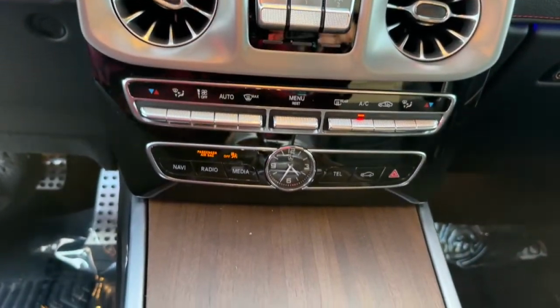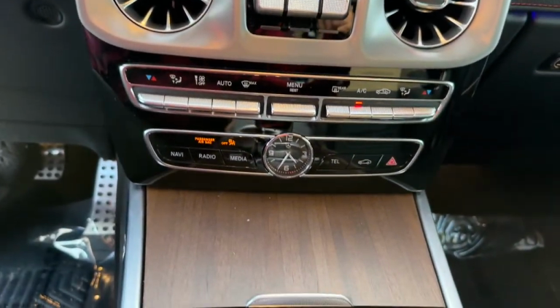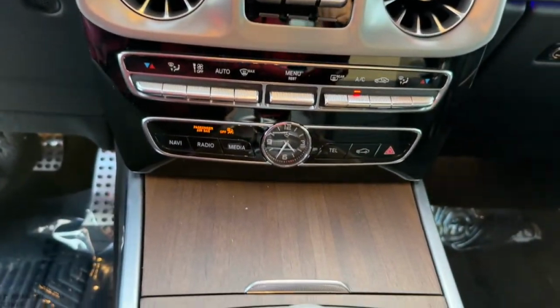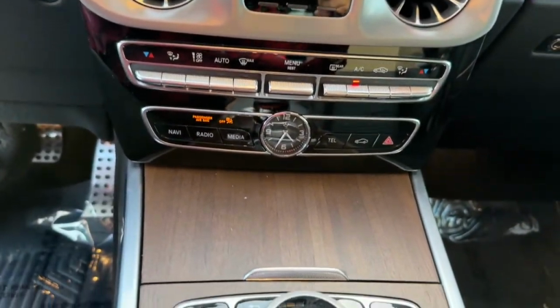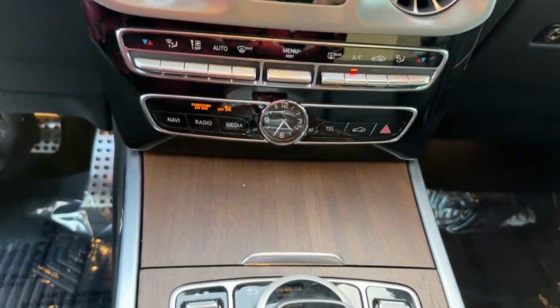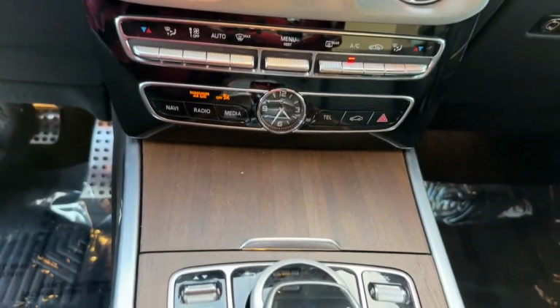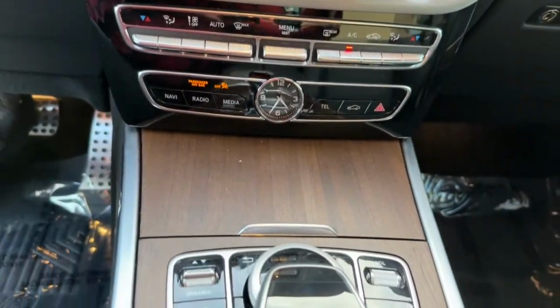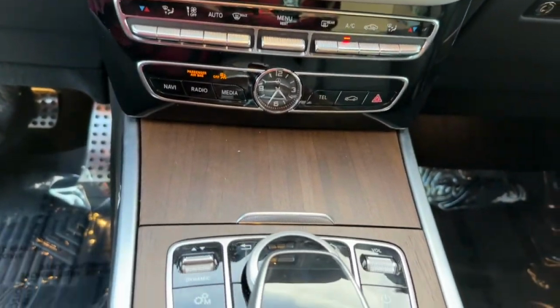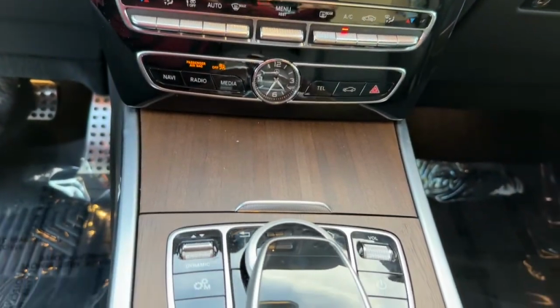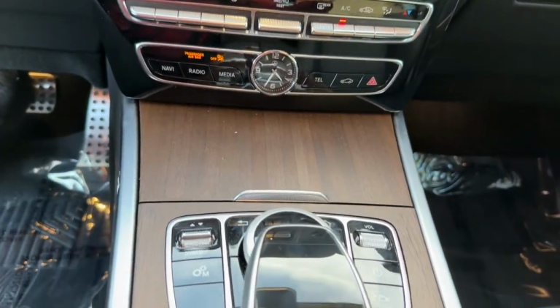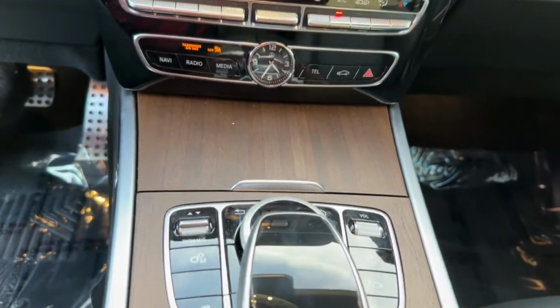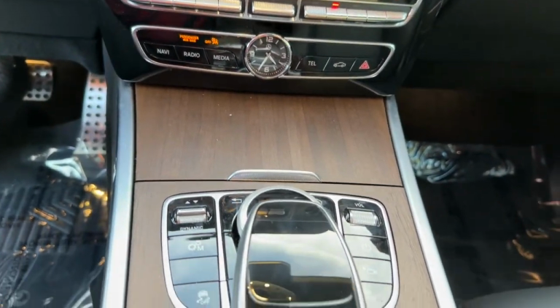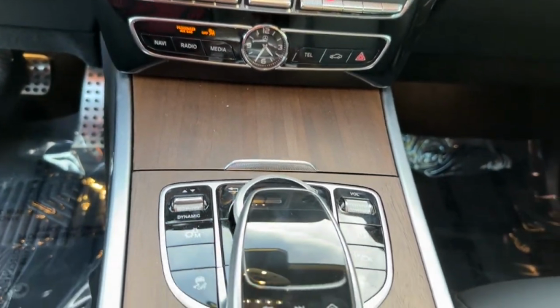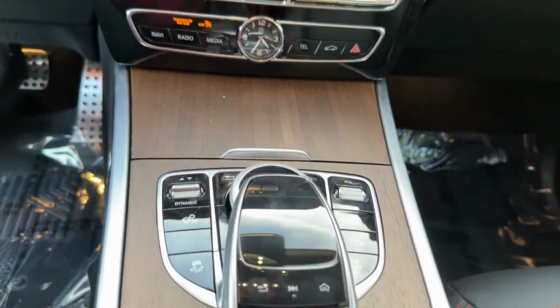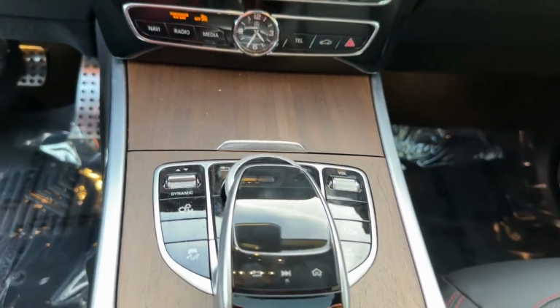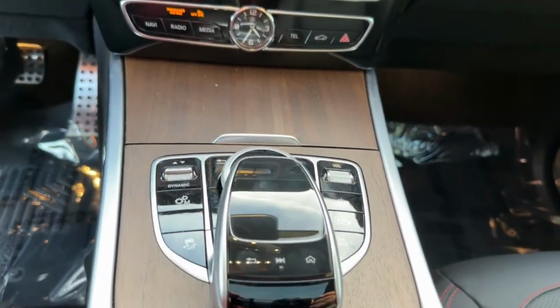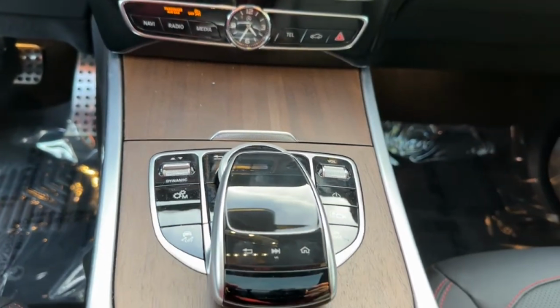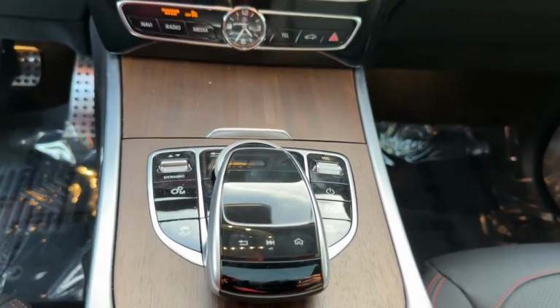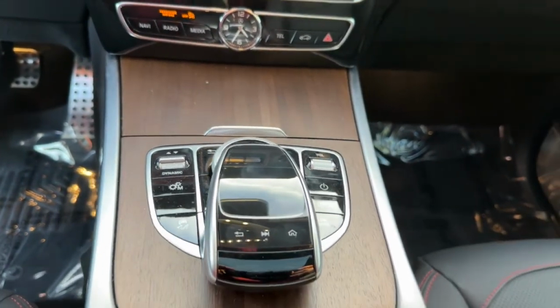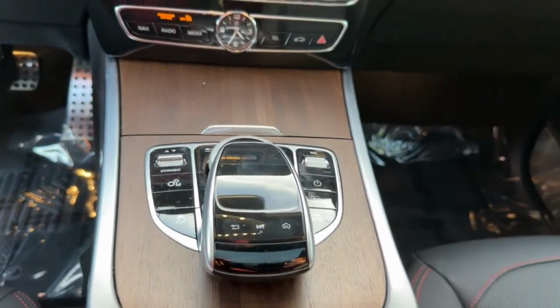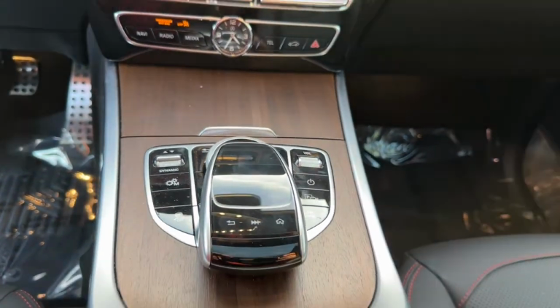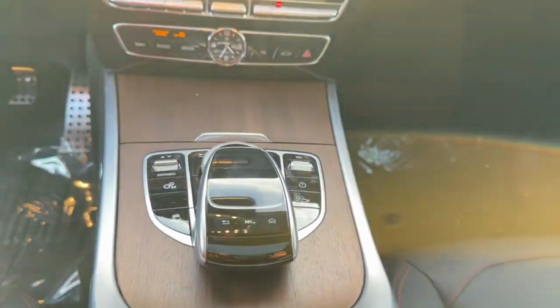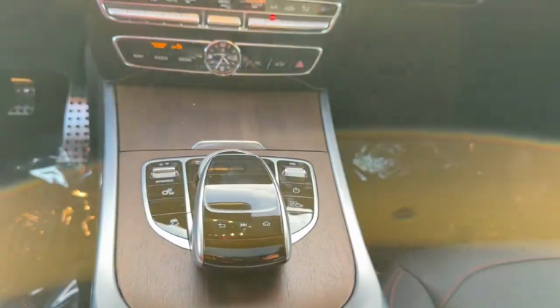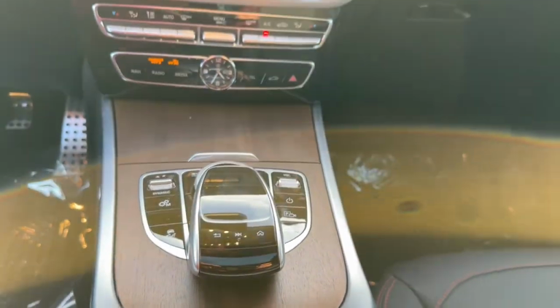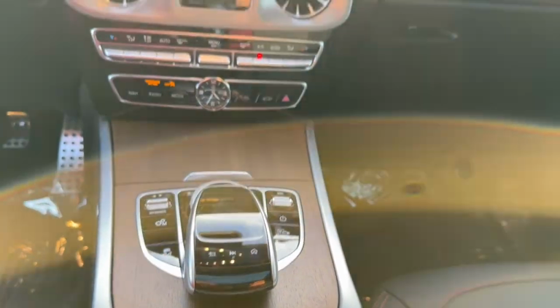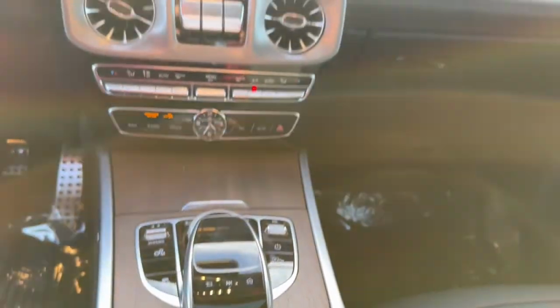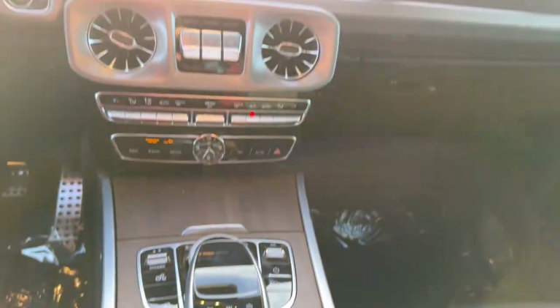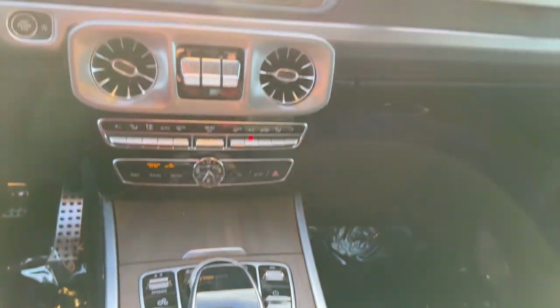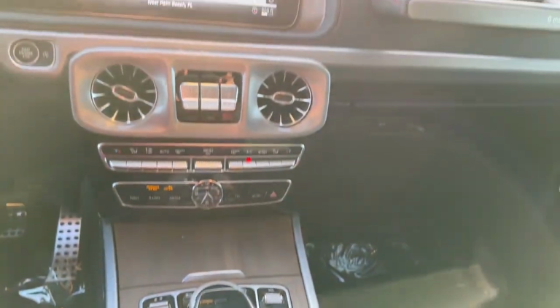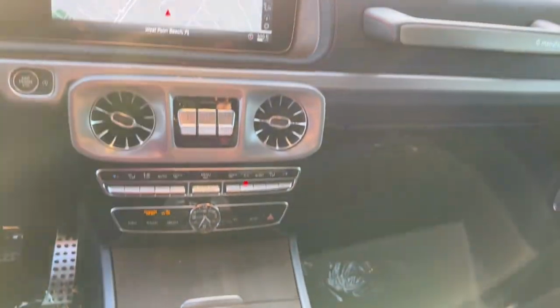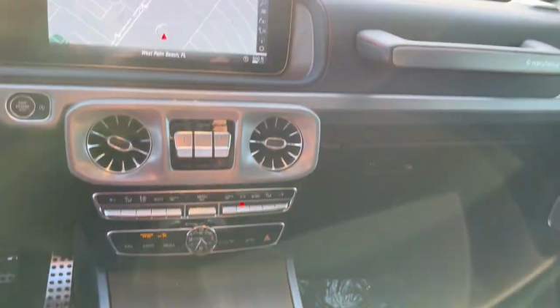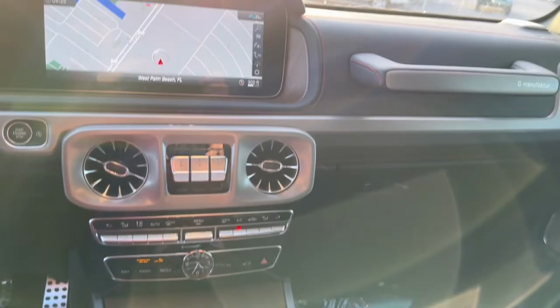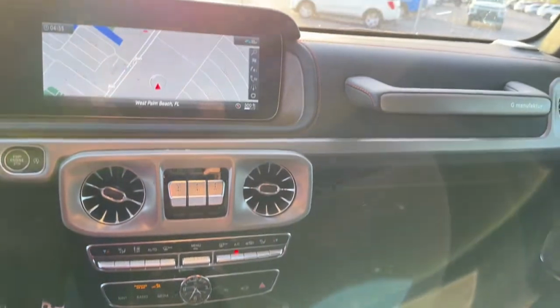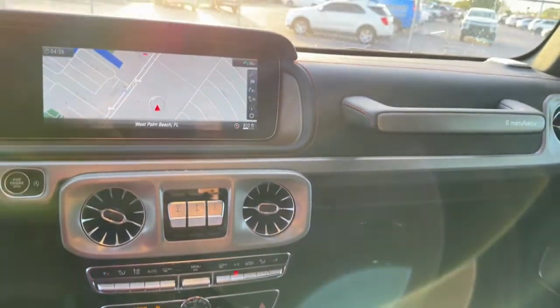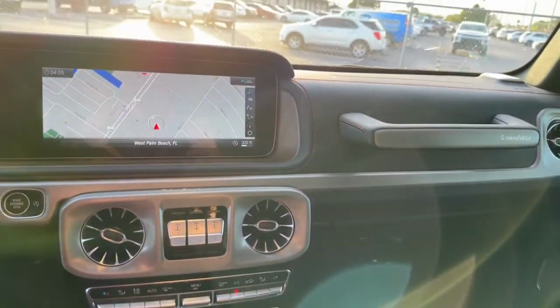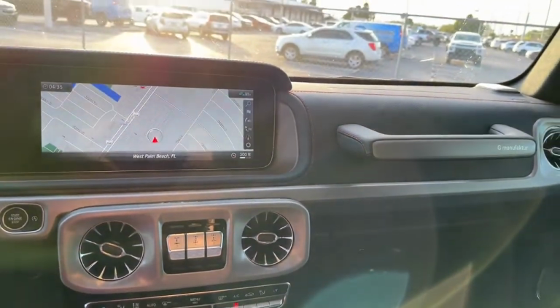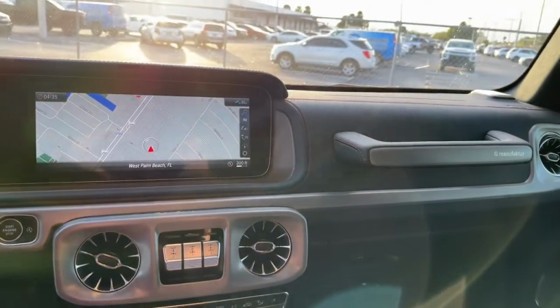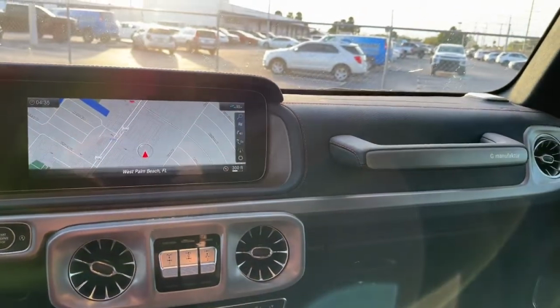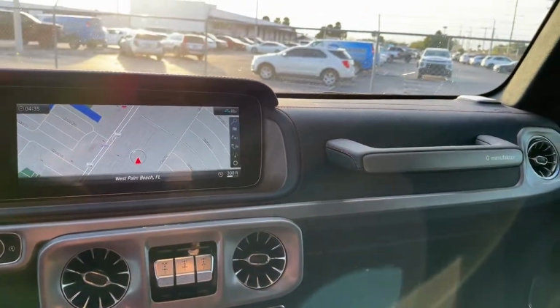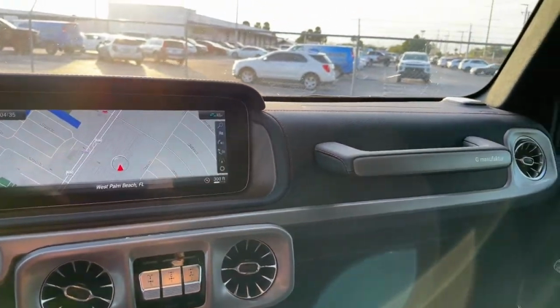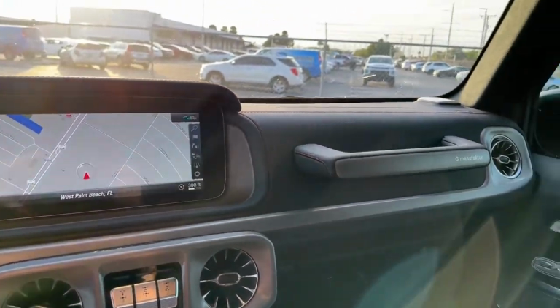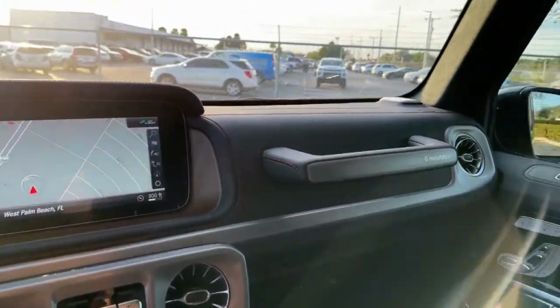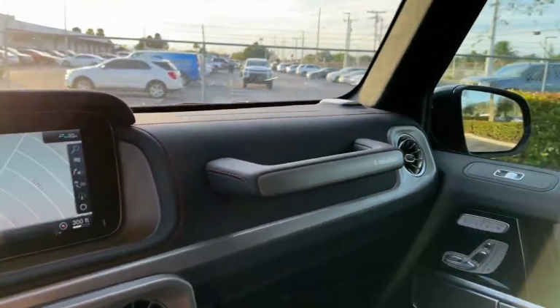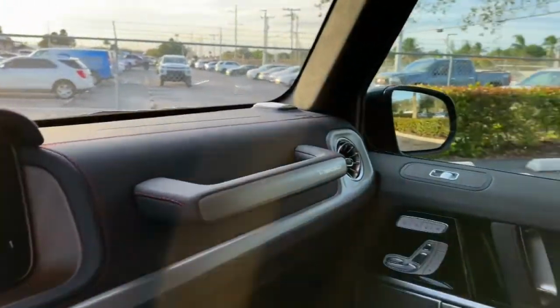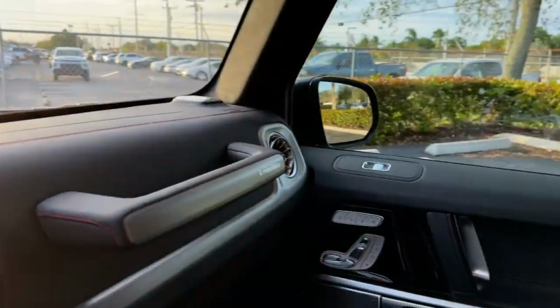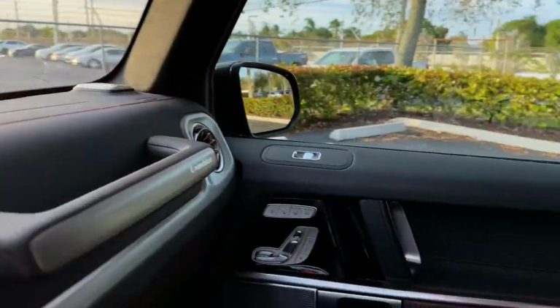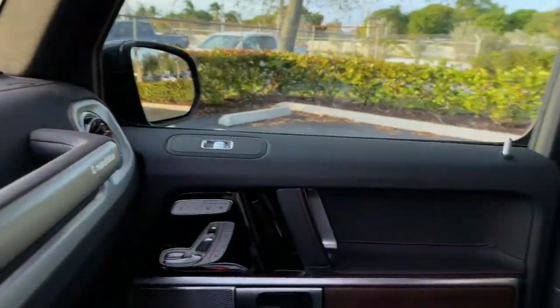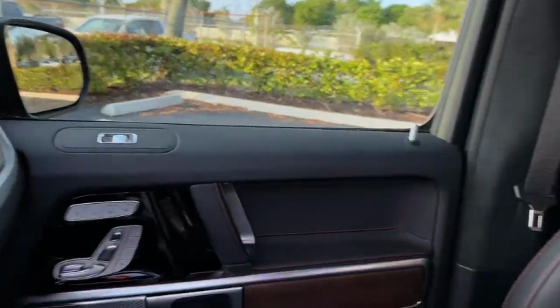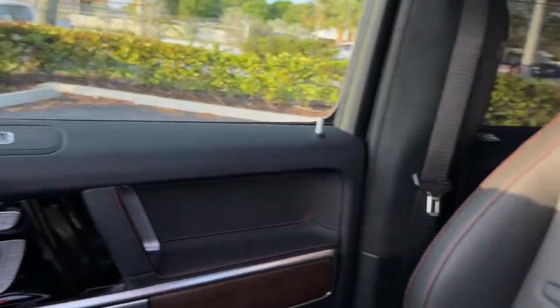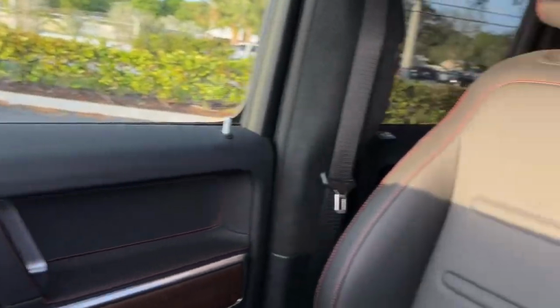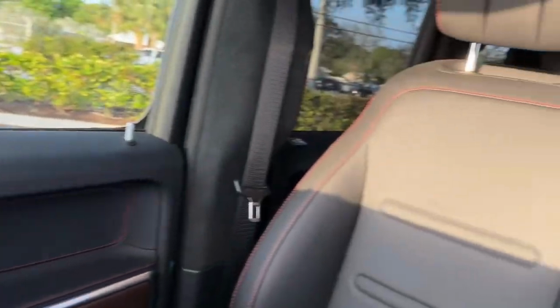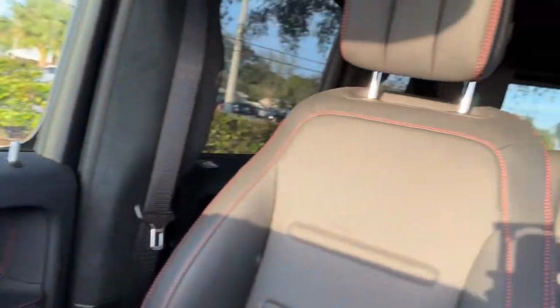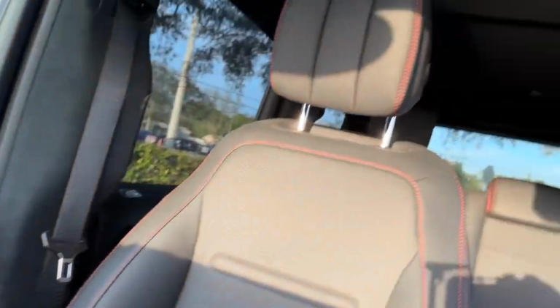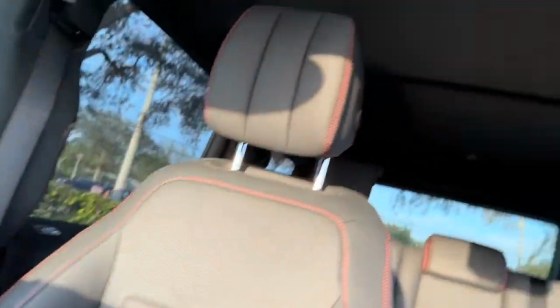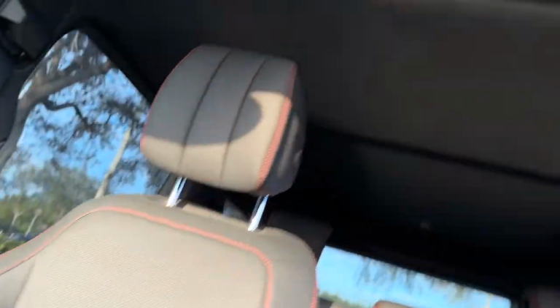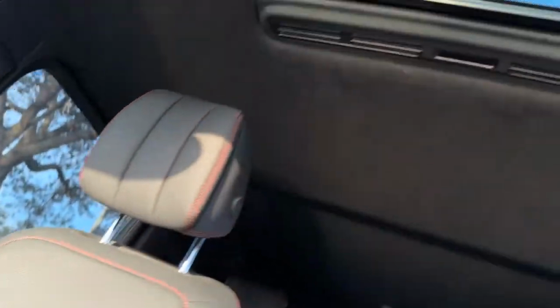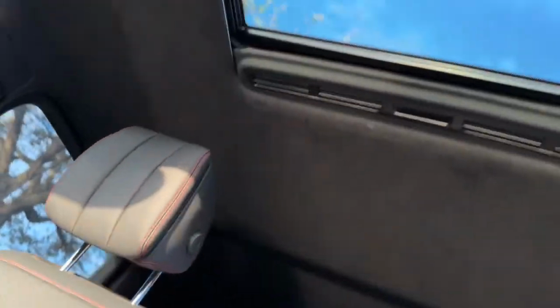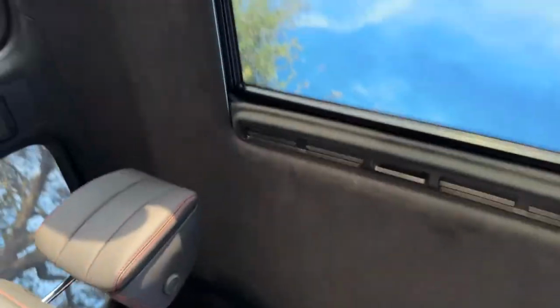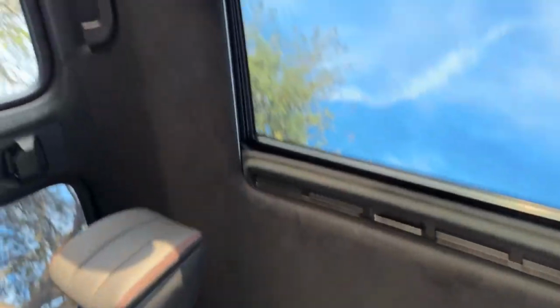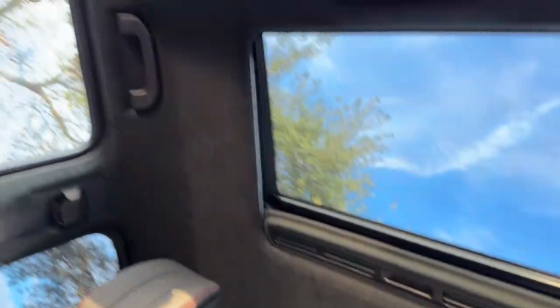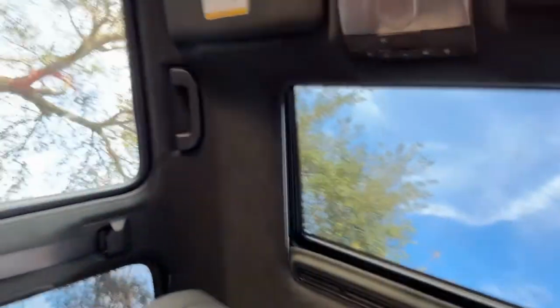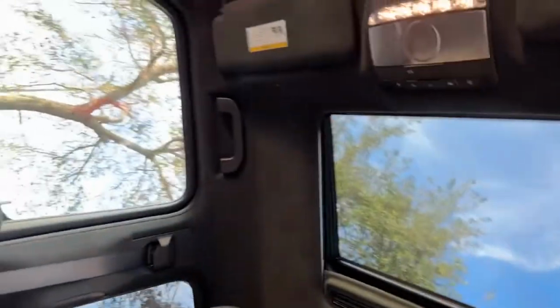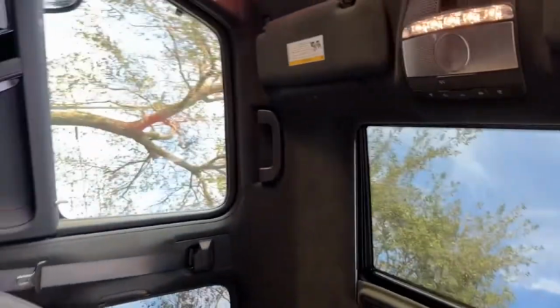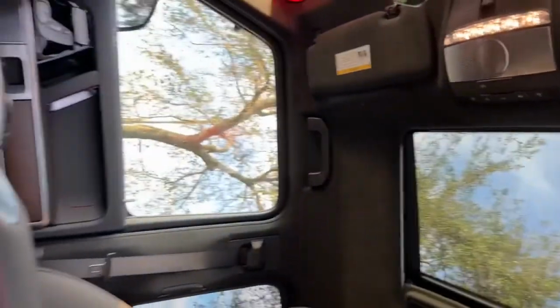Don't miss the chance to drive this iconic G-Class SUV. Our team will give you an outstanding road test experience. Stop in today.